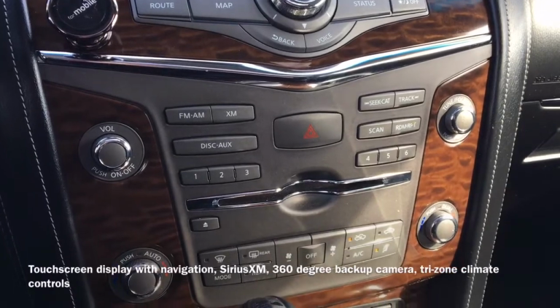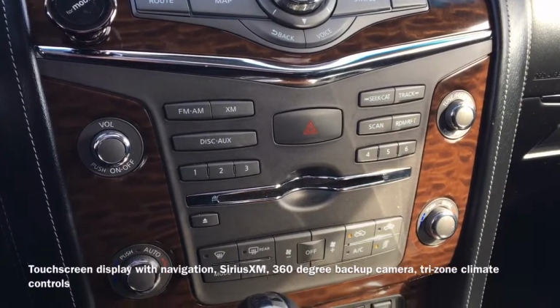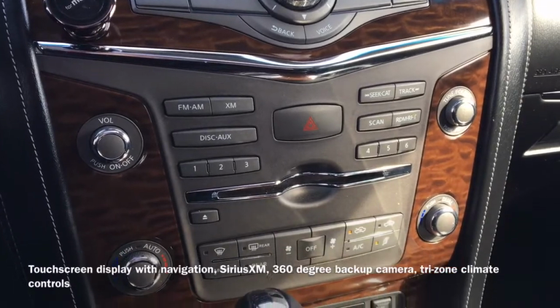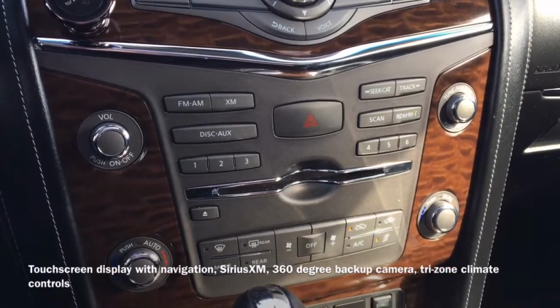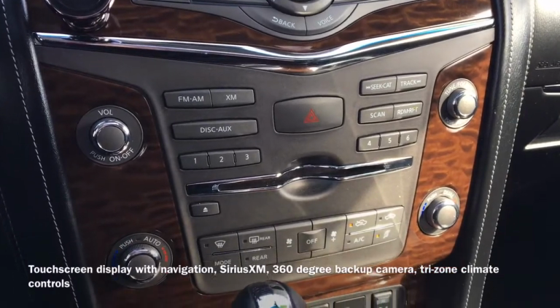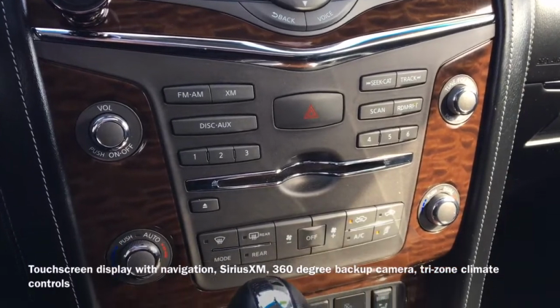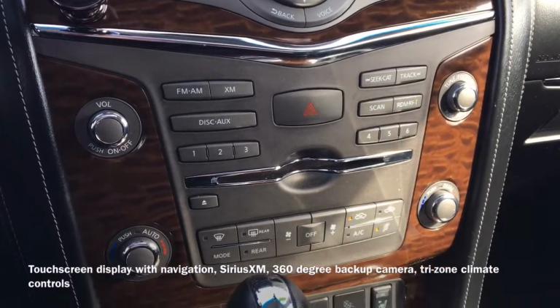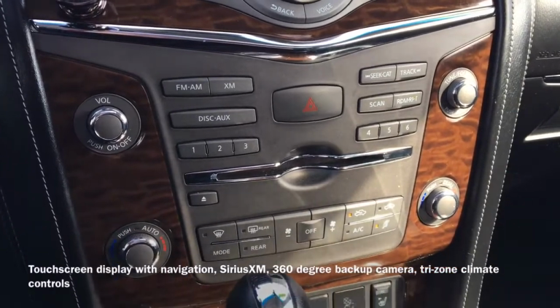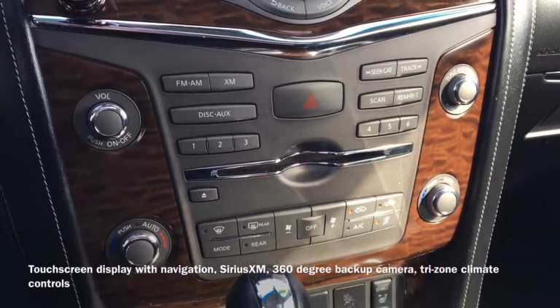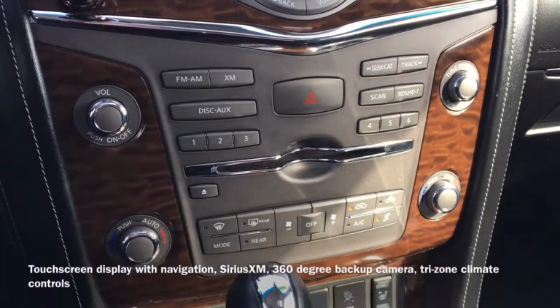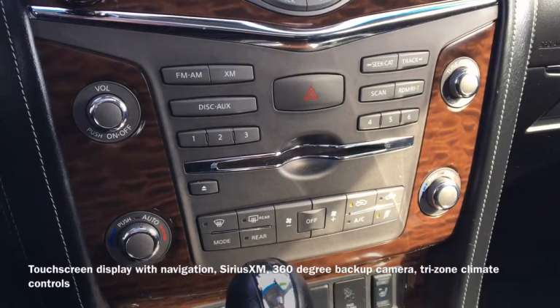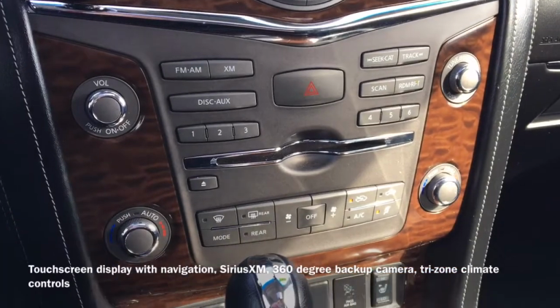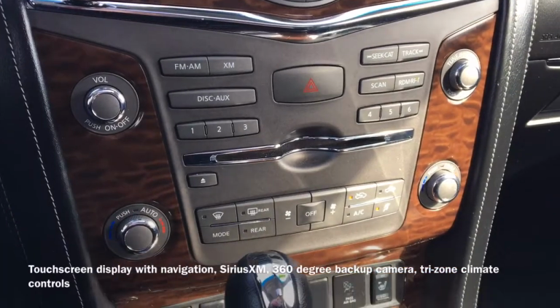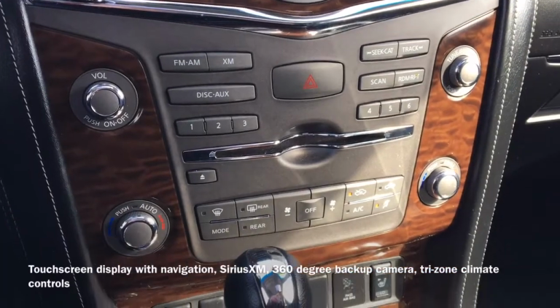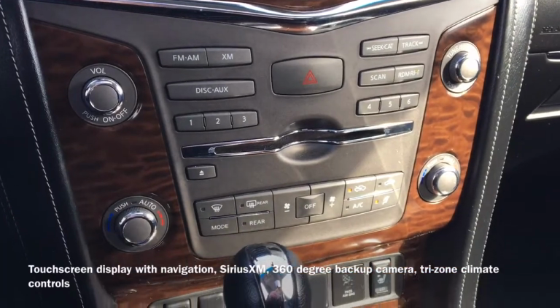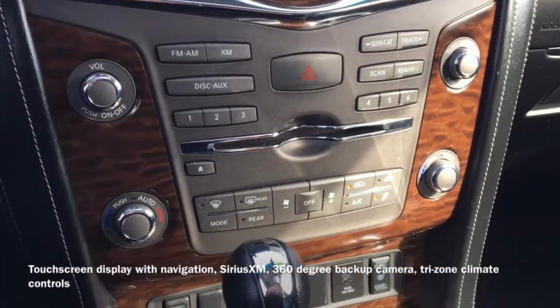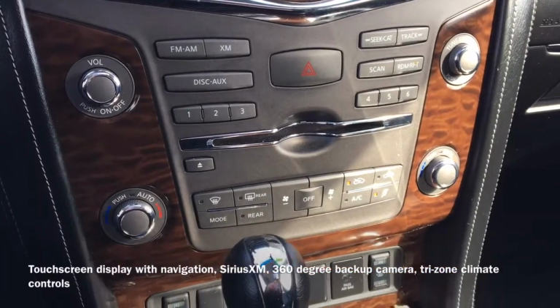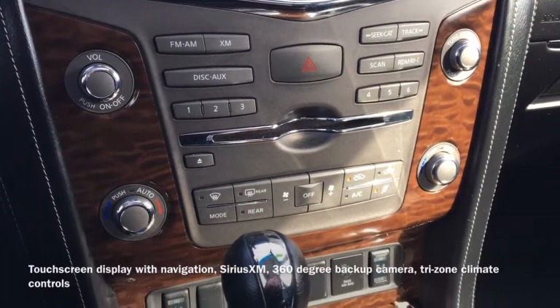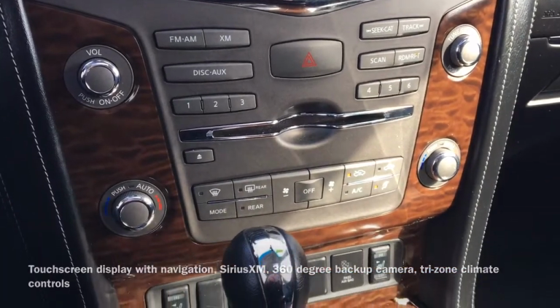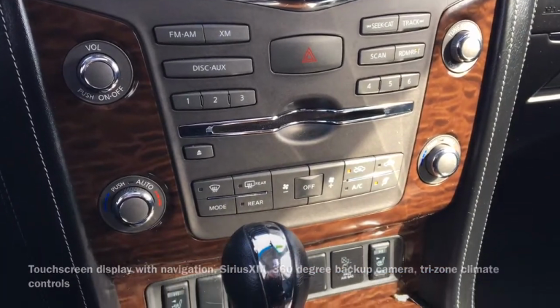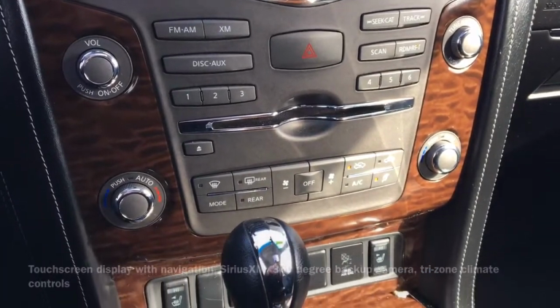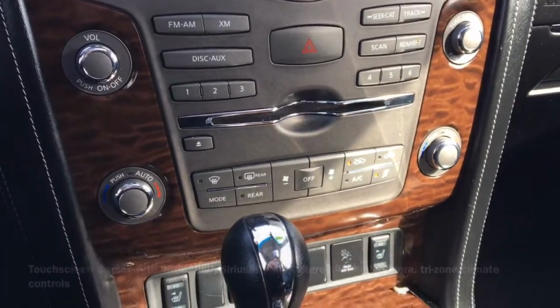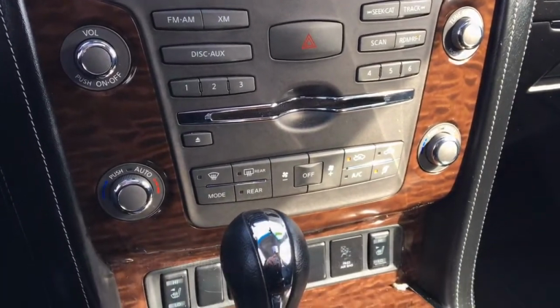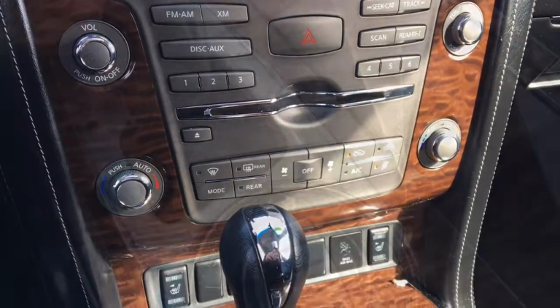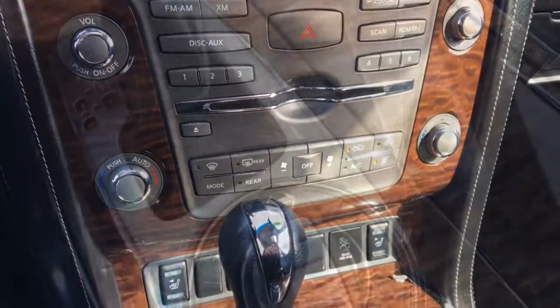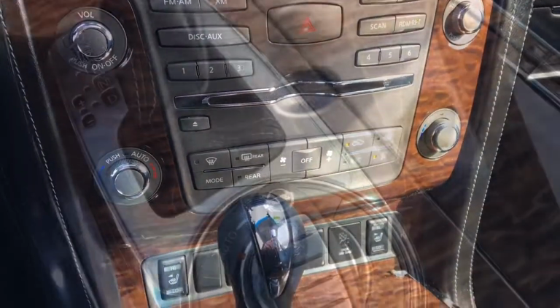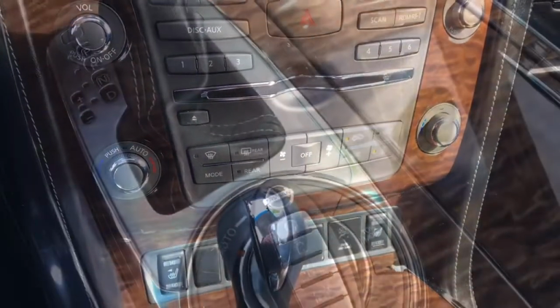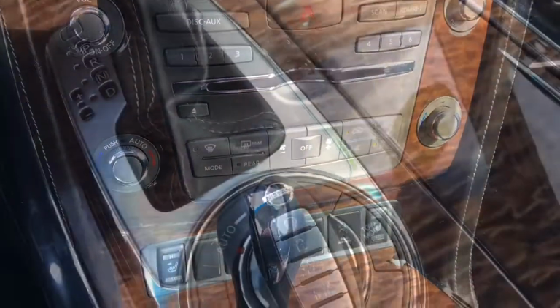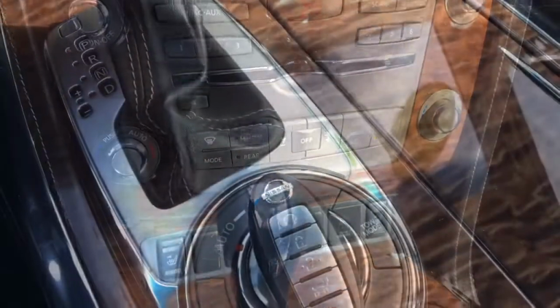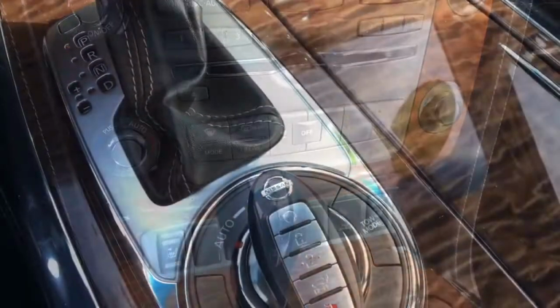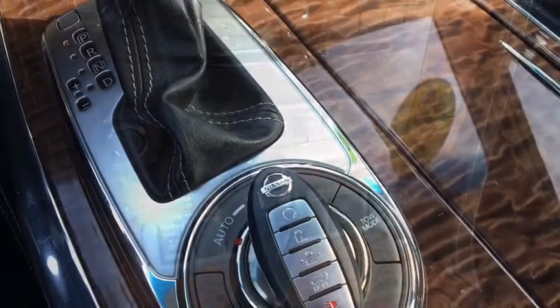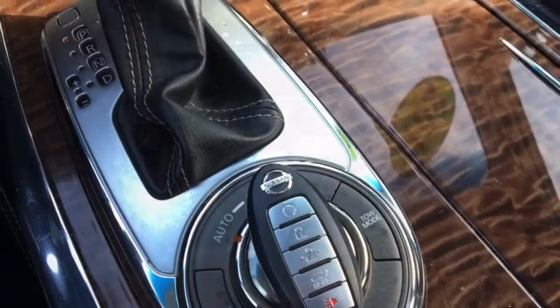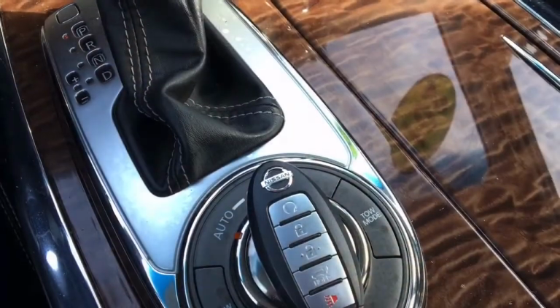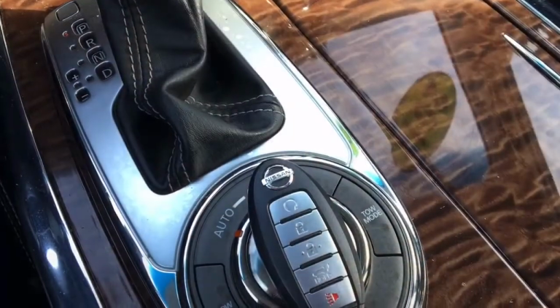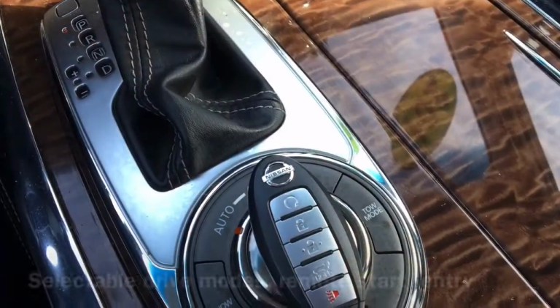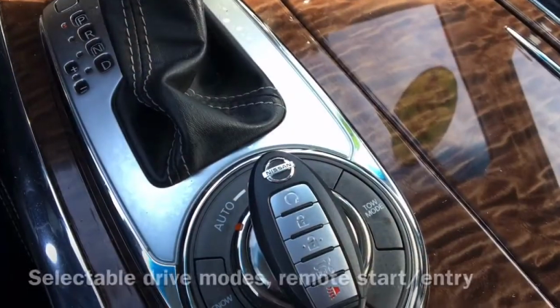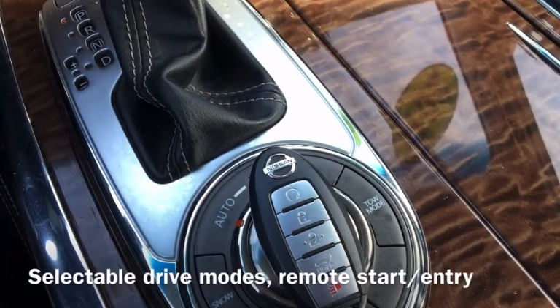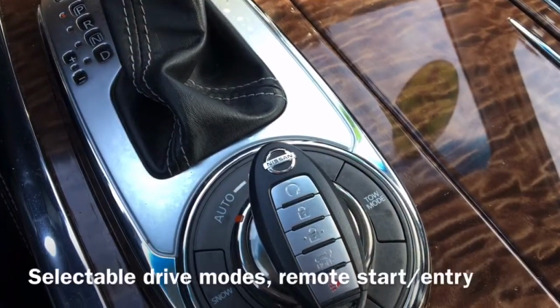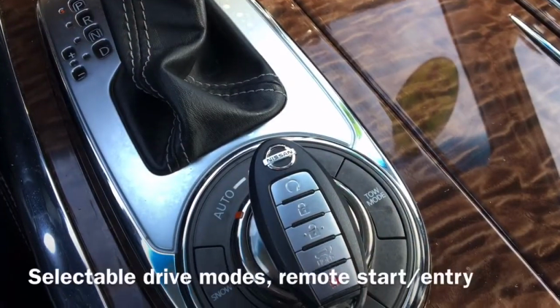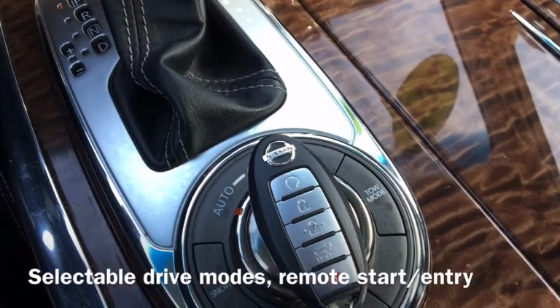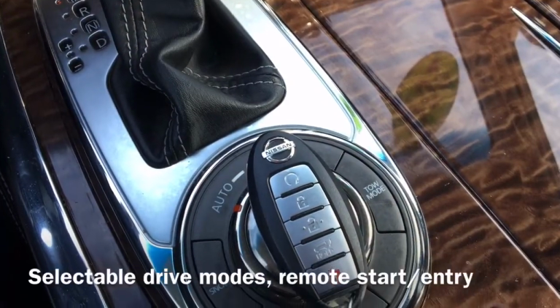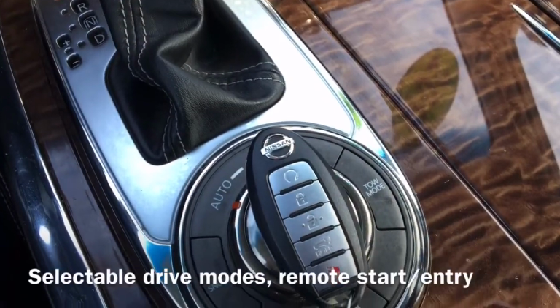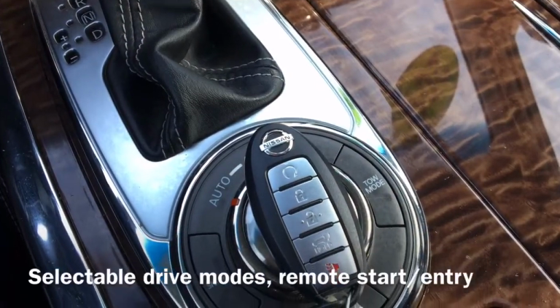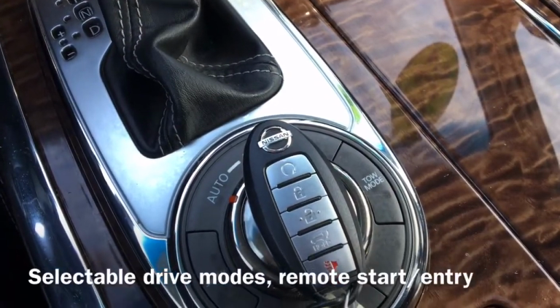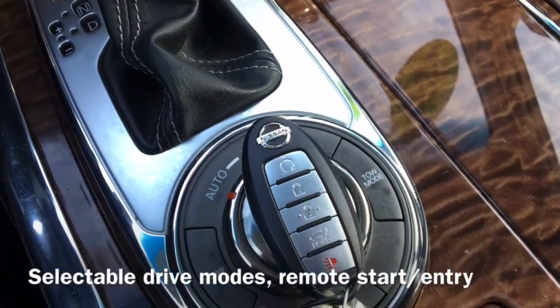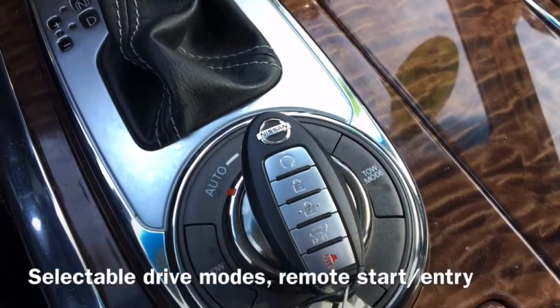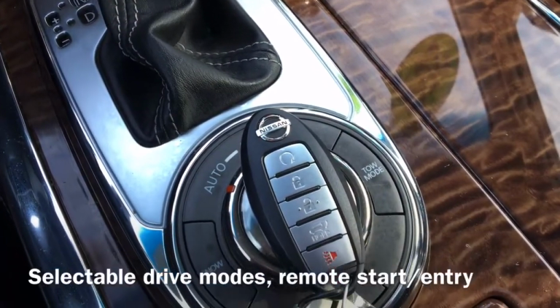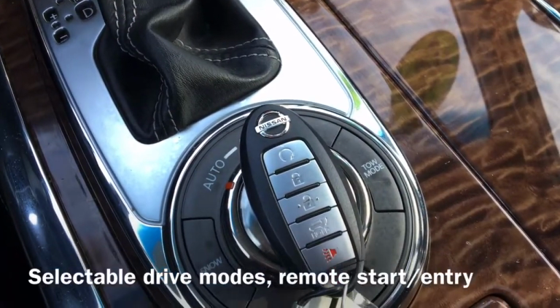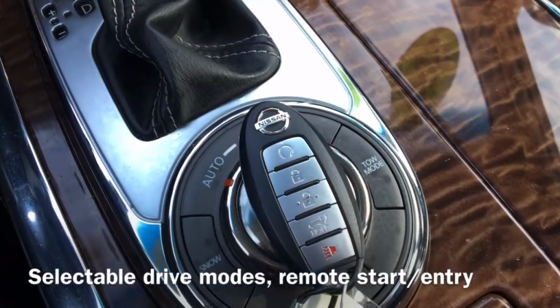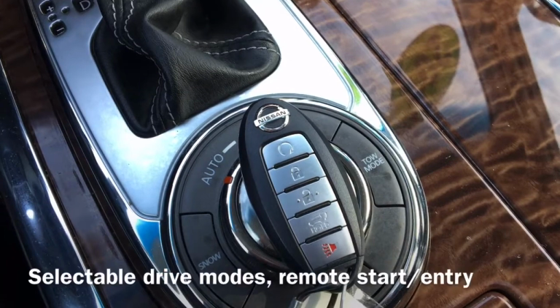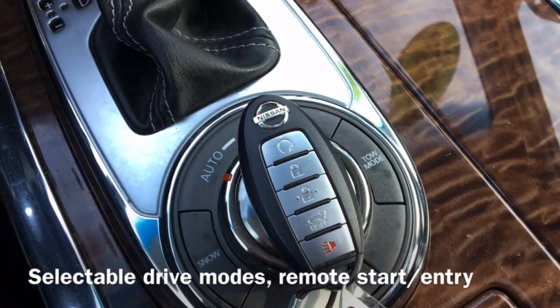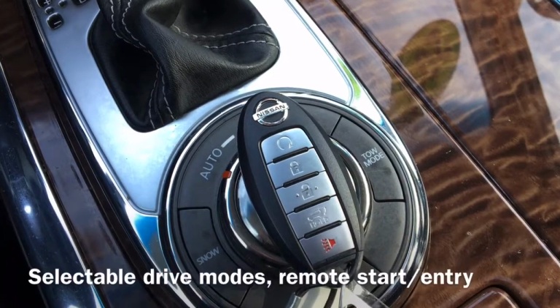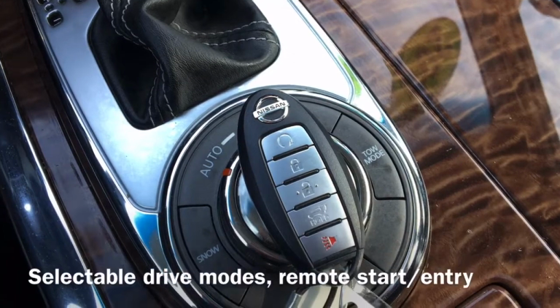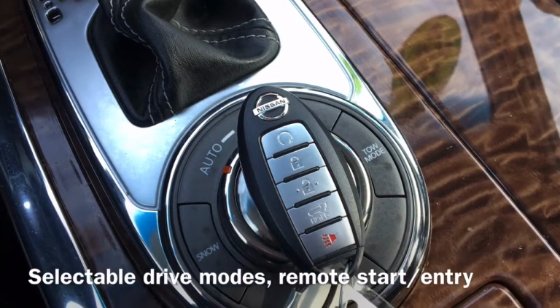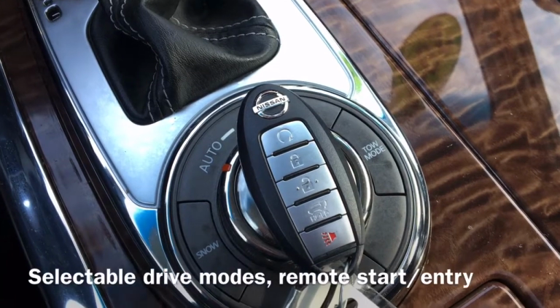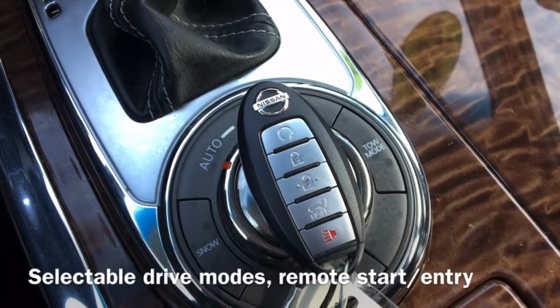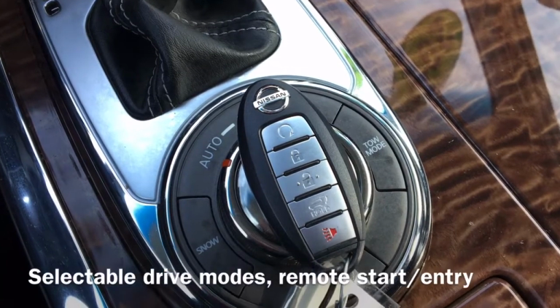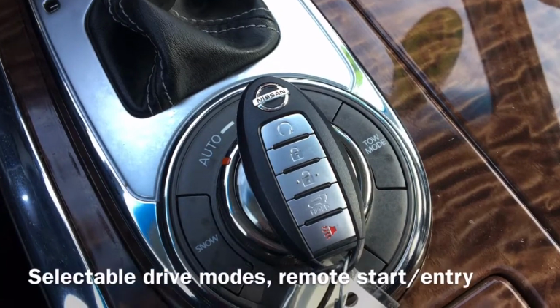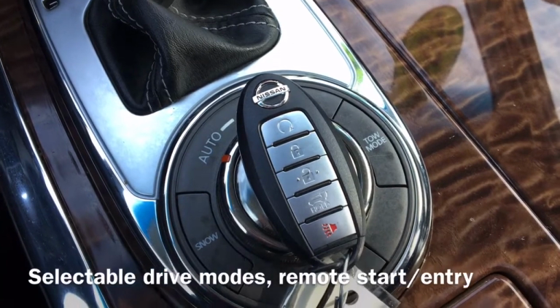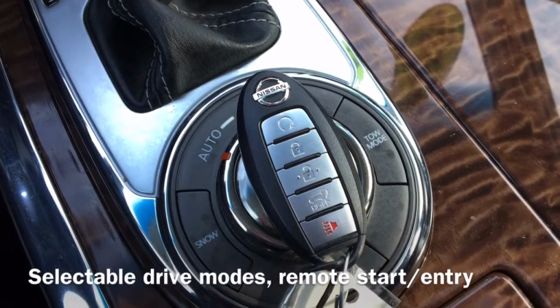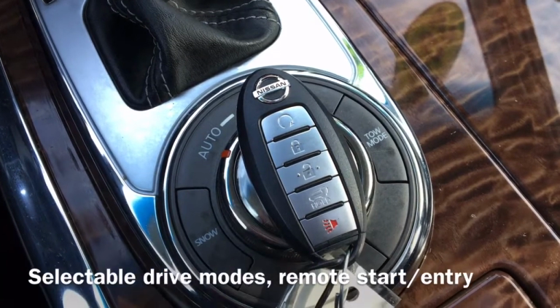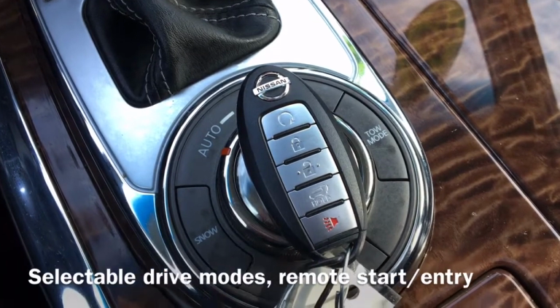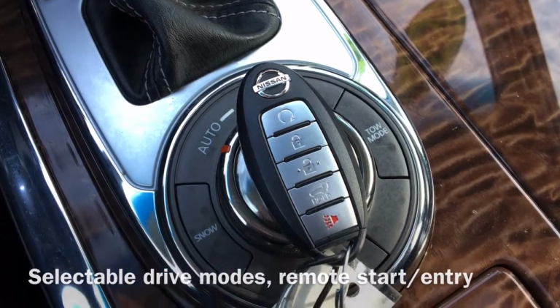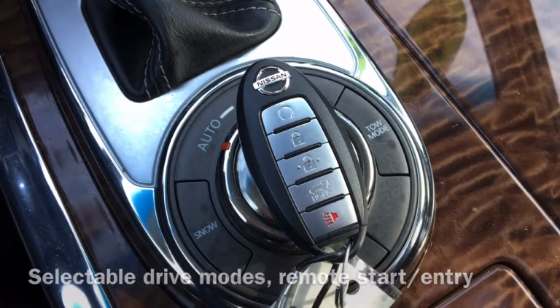For comfort, there are tri-zone climate controls as well as selectable drive modes, and on the vehicle's key fob we have remote start and entry buttons.